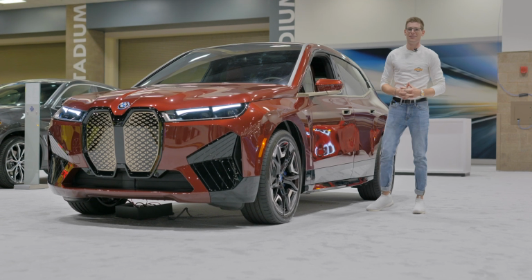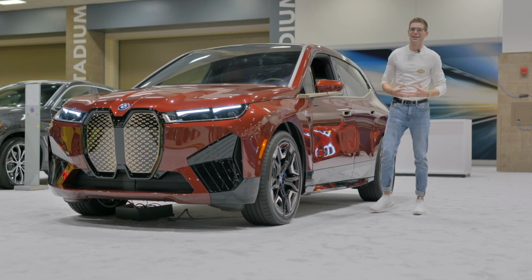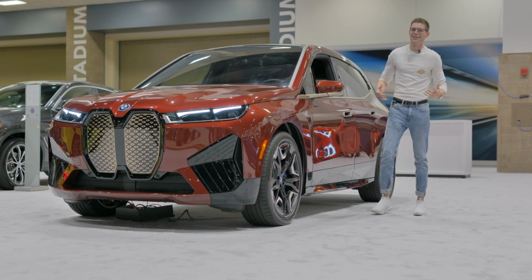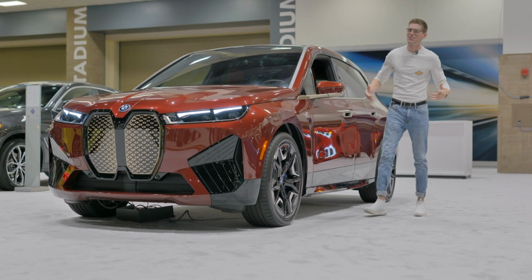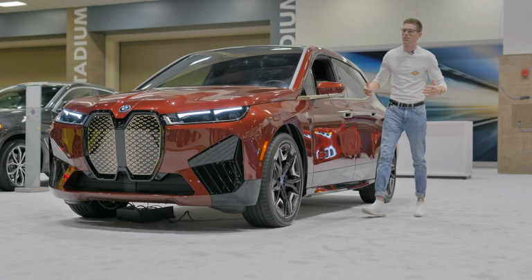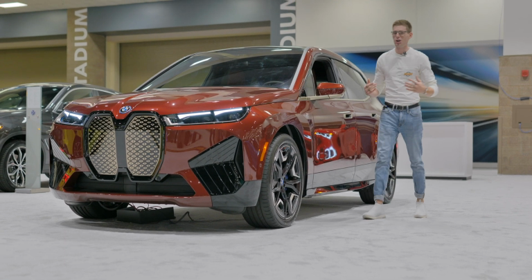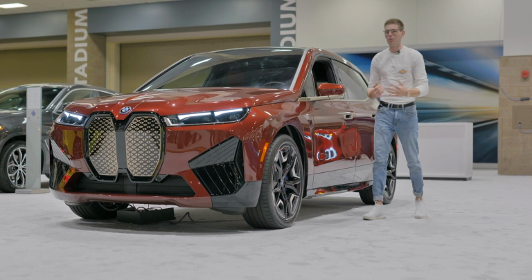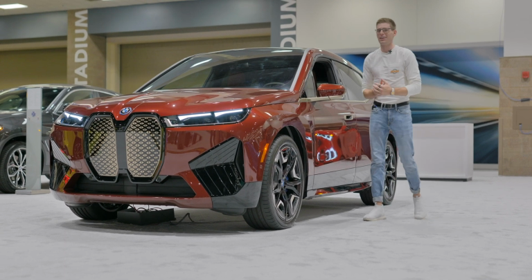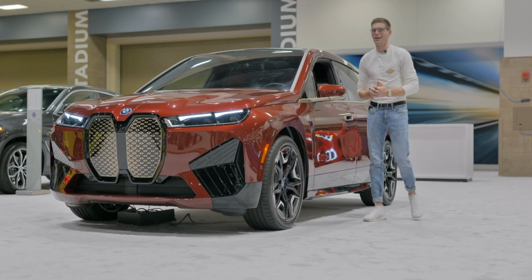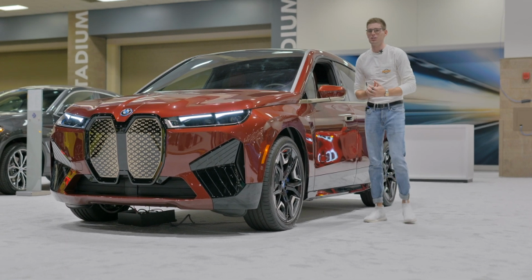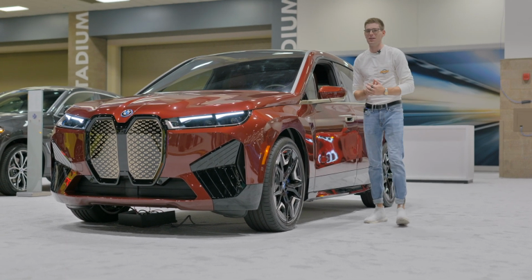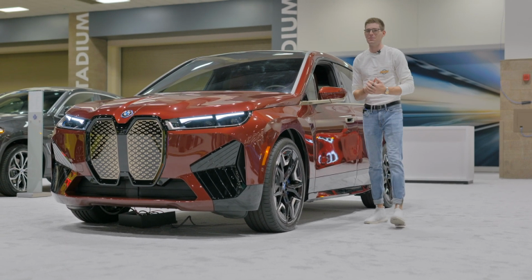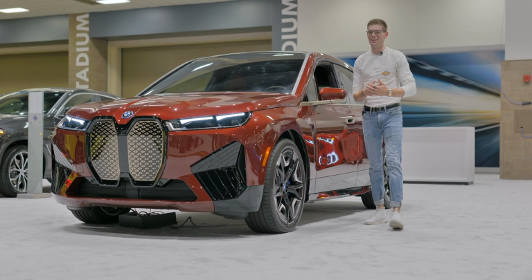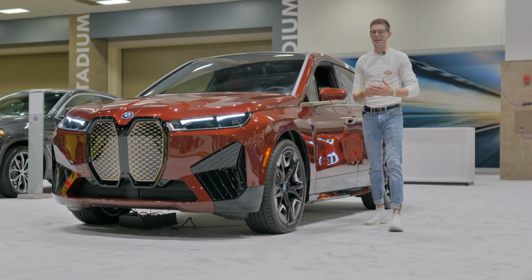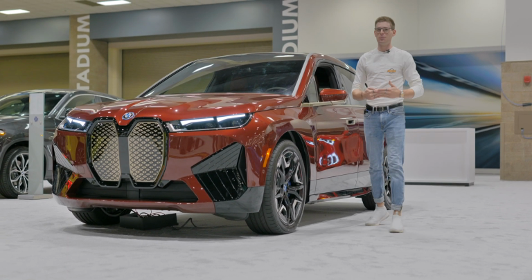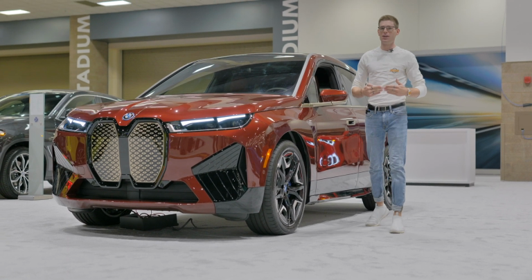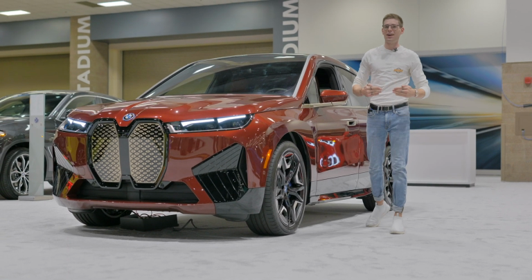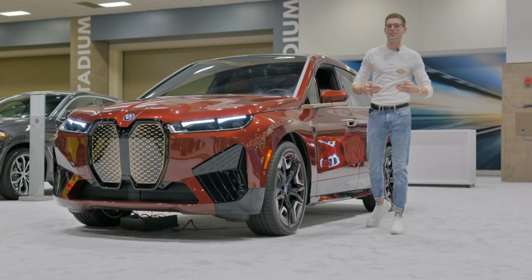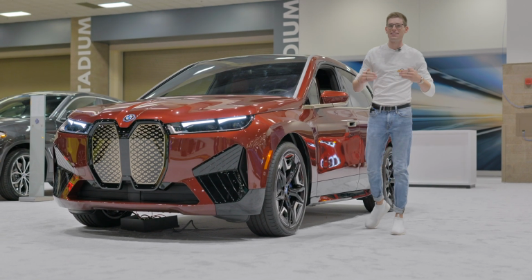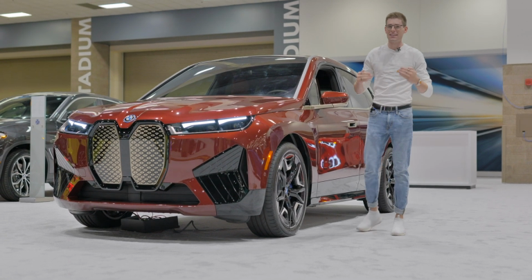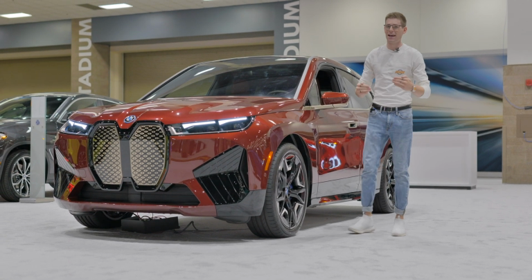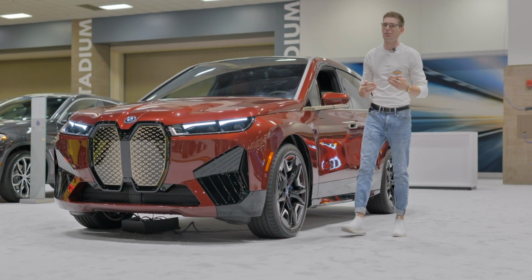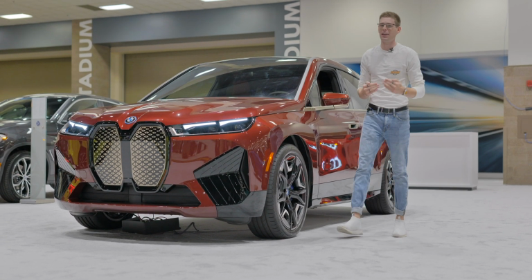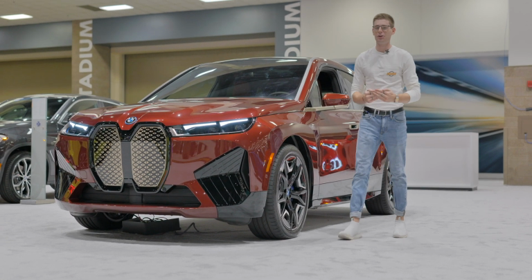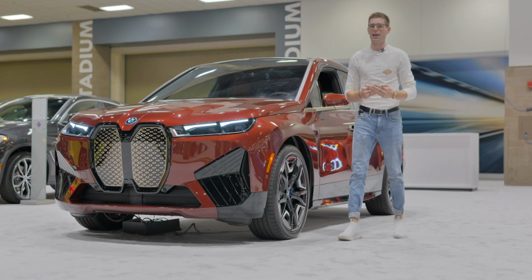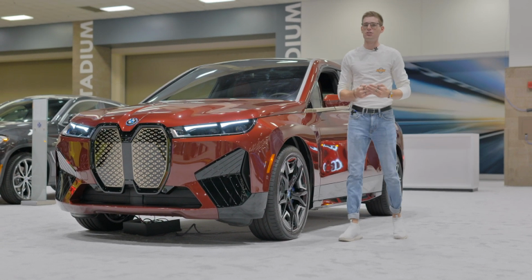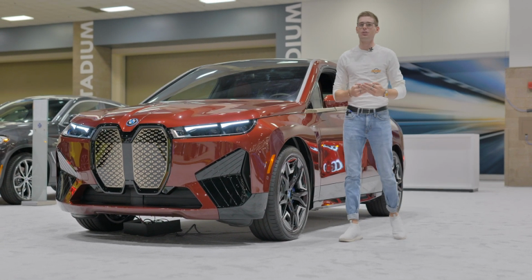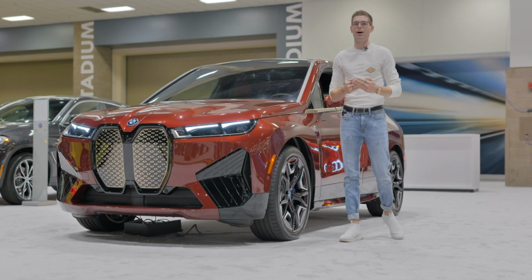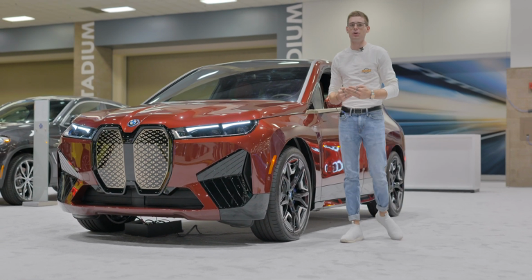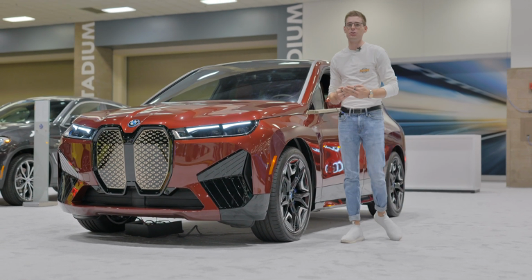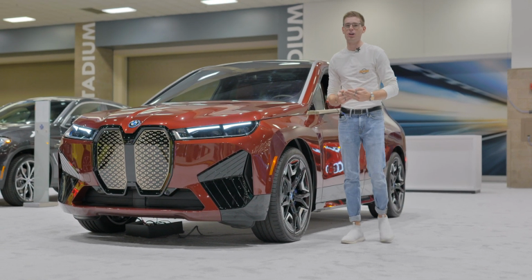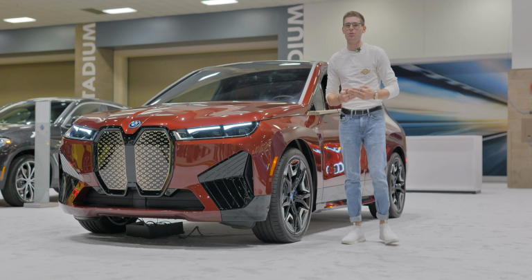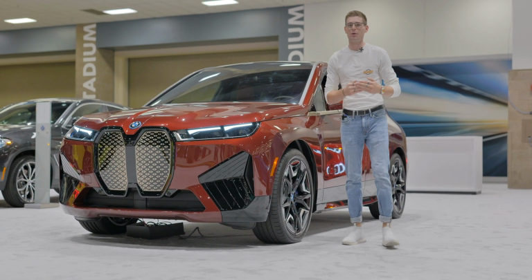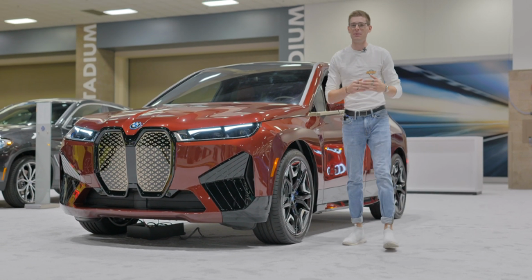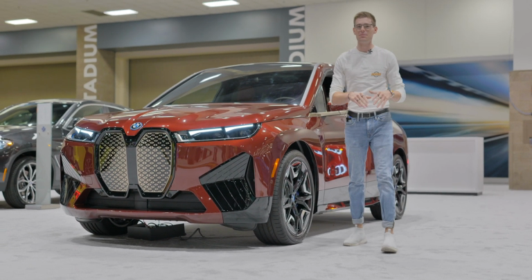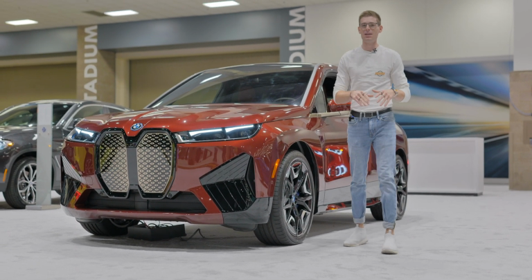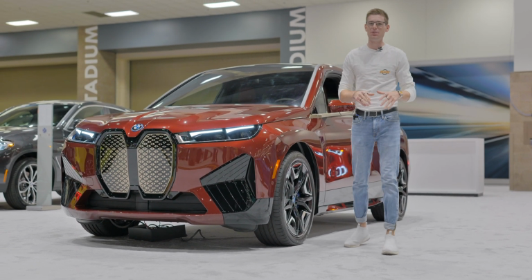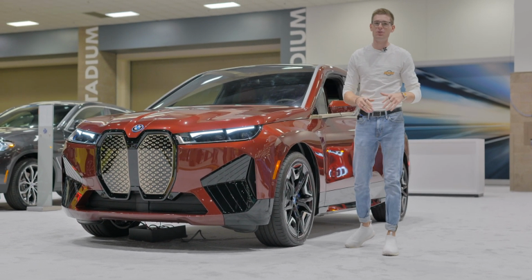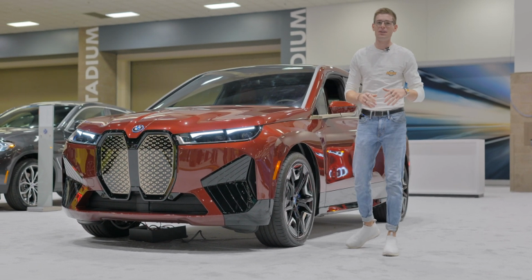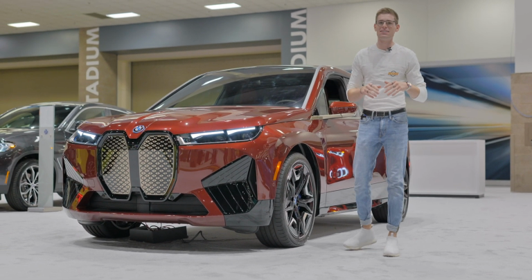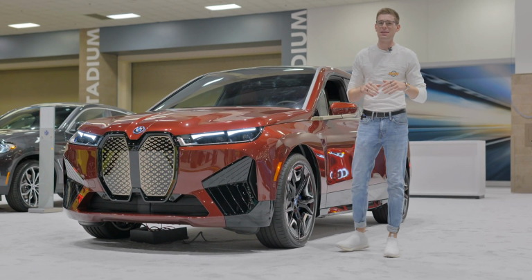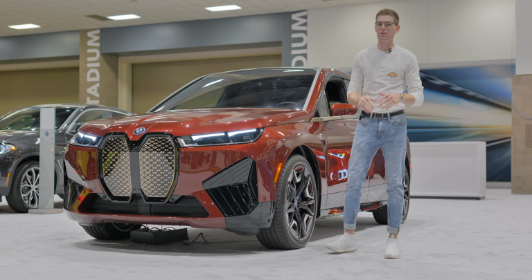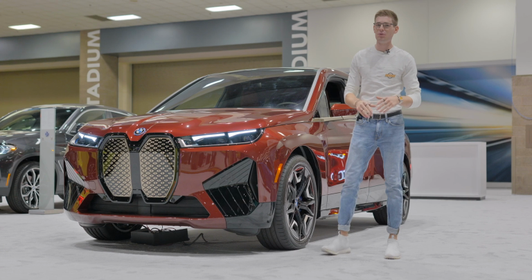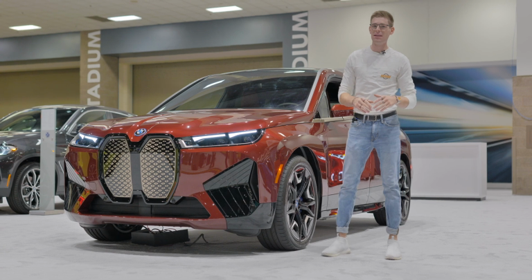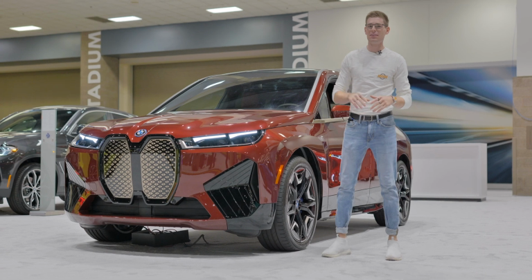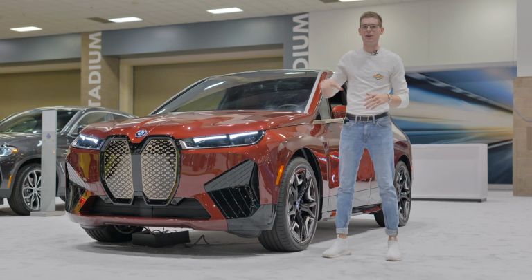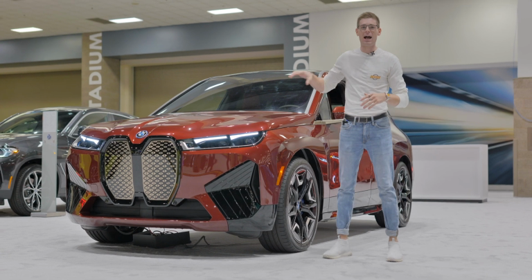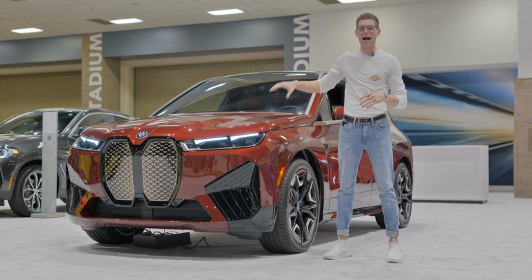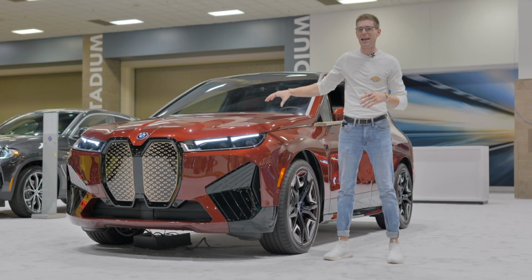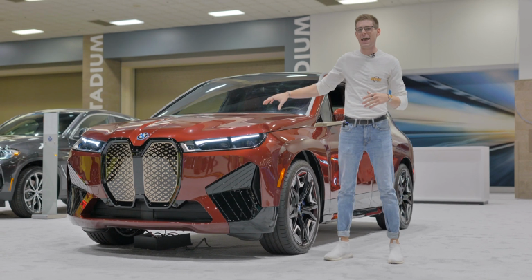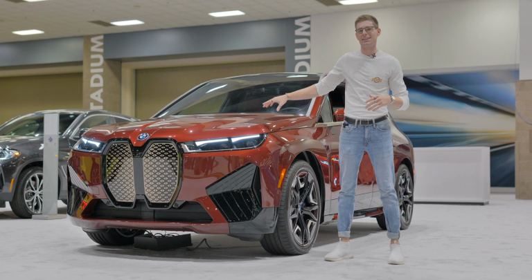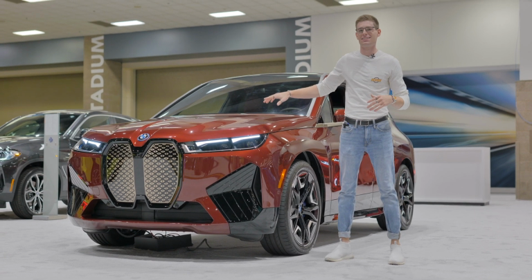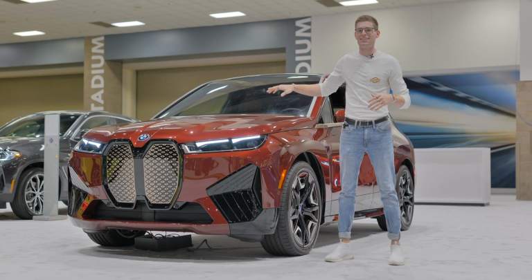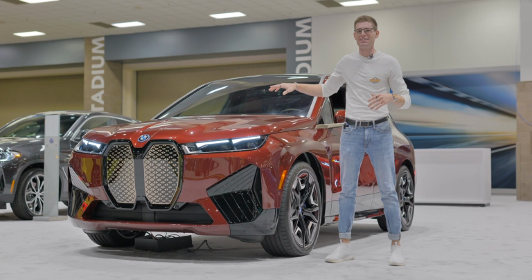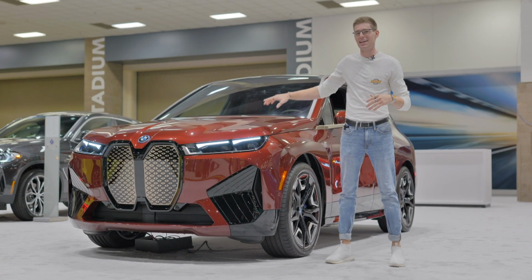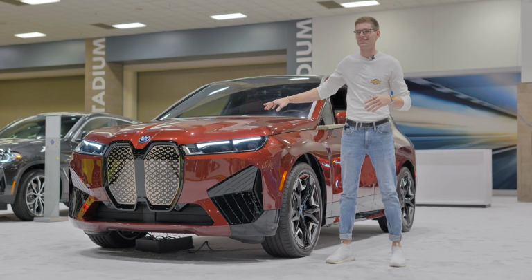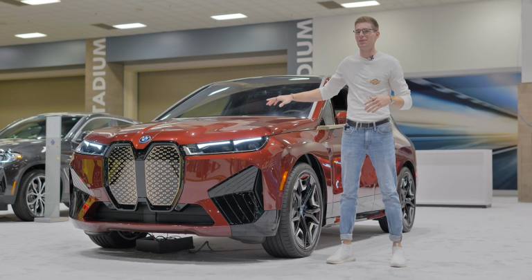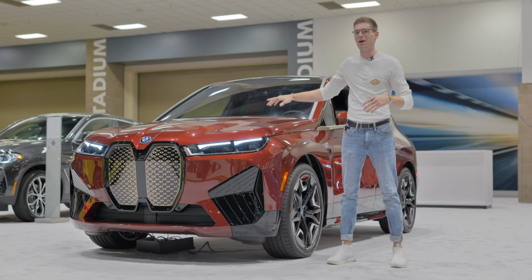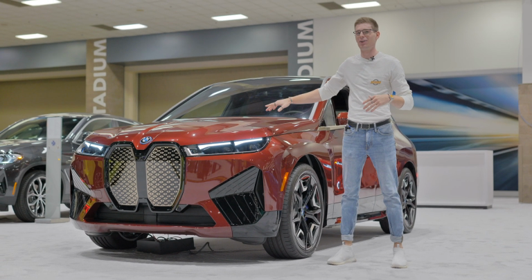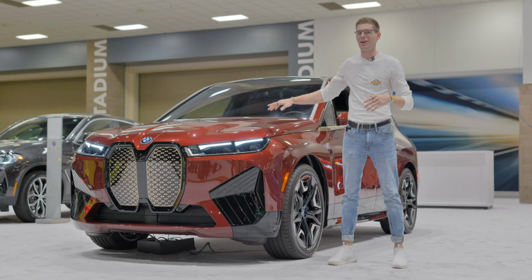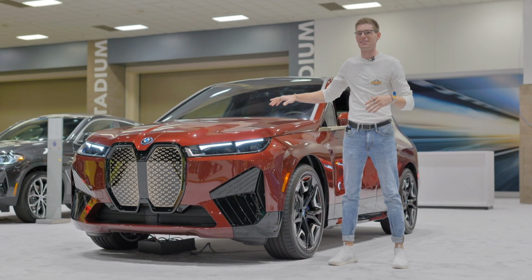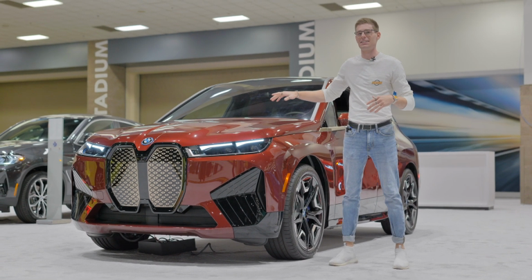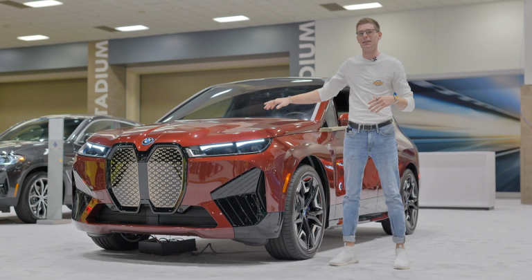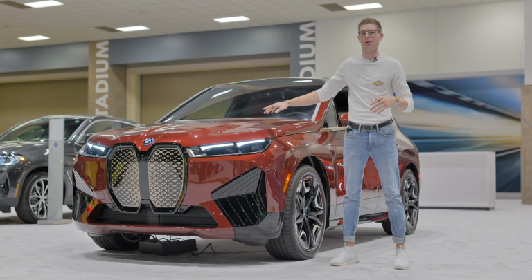Hey guys, it's Joe with IGM. Today we are at the Seattle International Auto Show, where BMW is debuting their iX, the Tesla Model X killer.